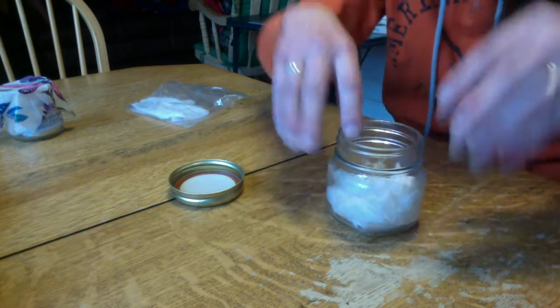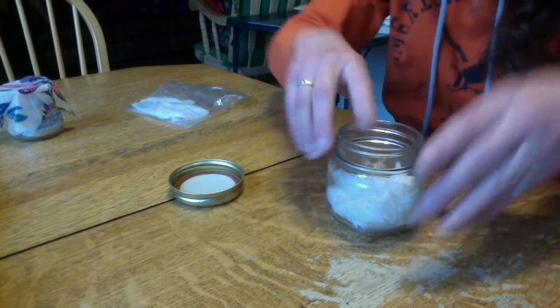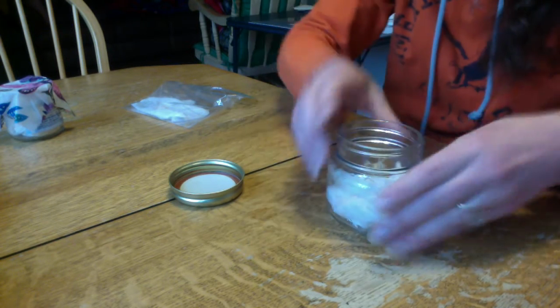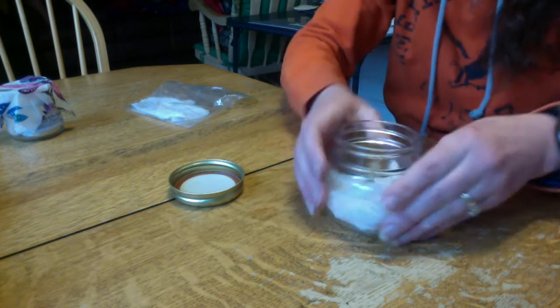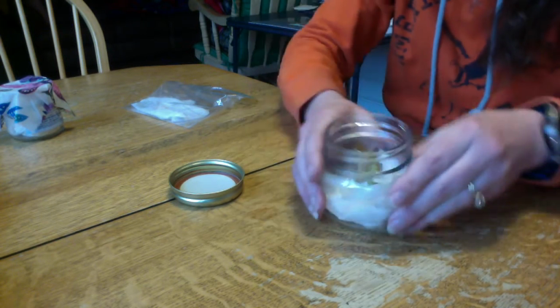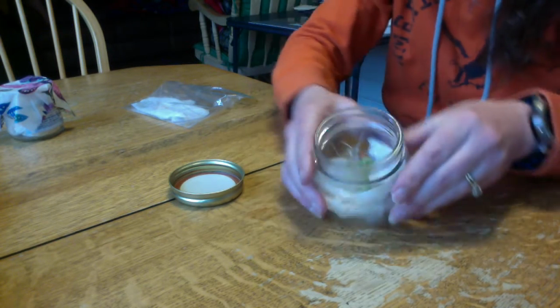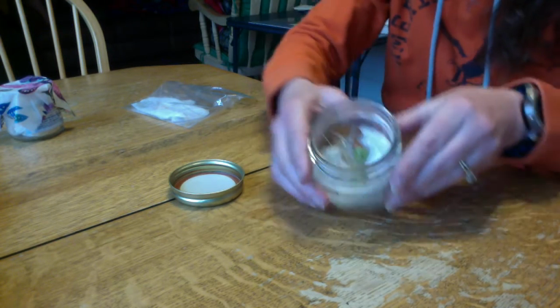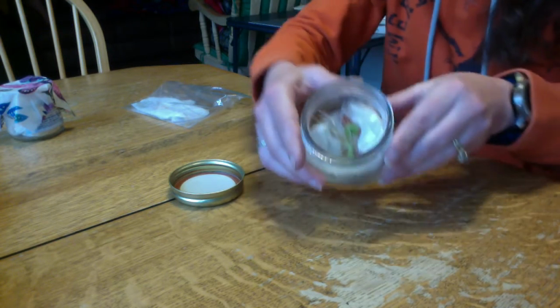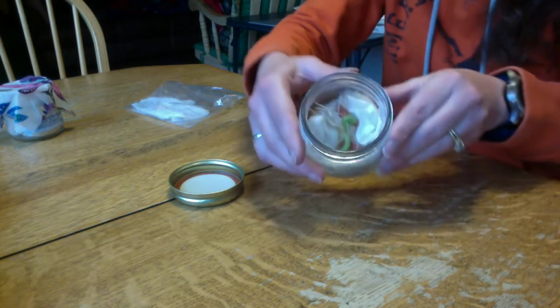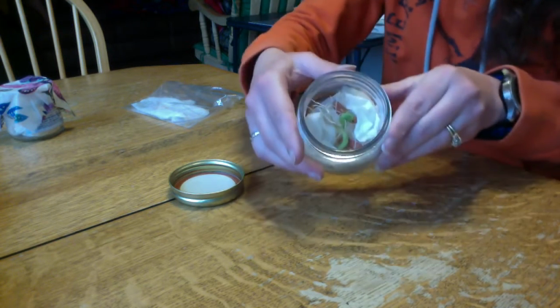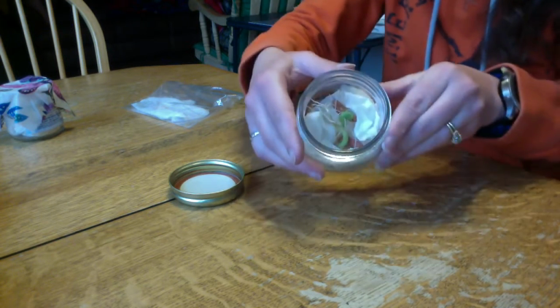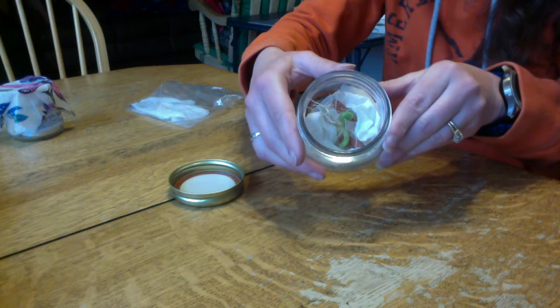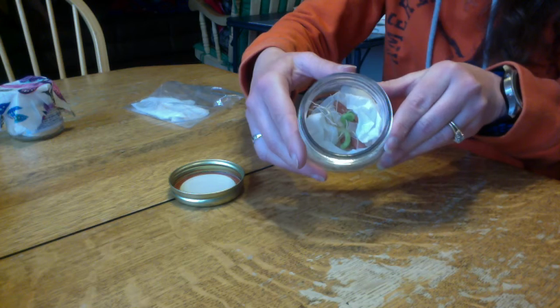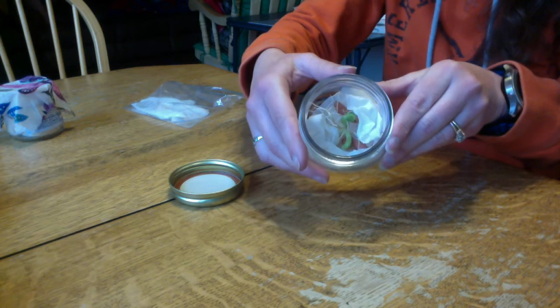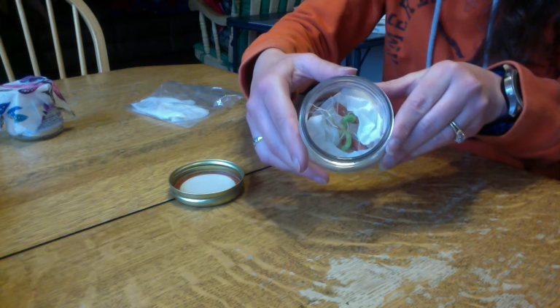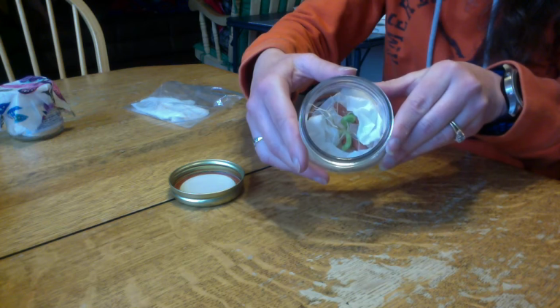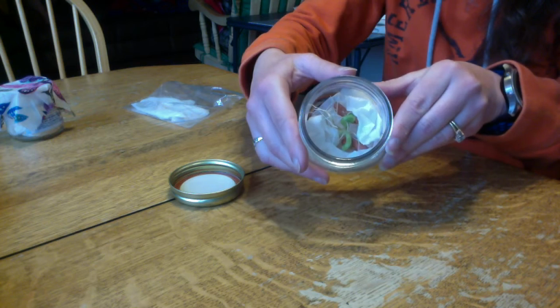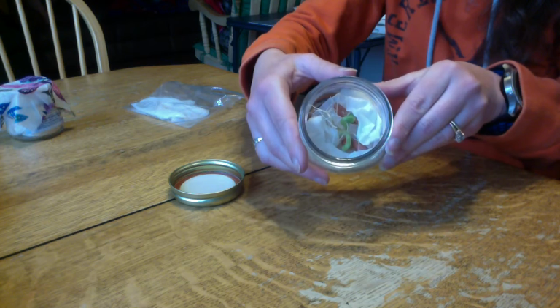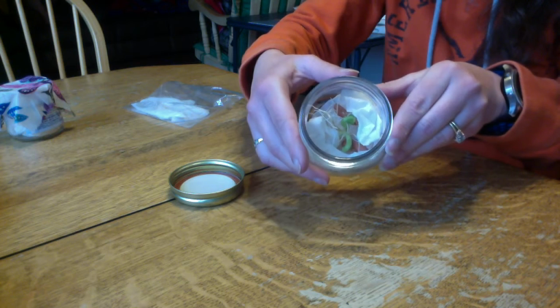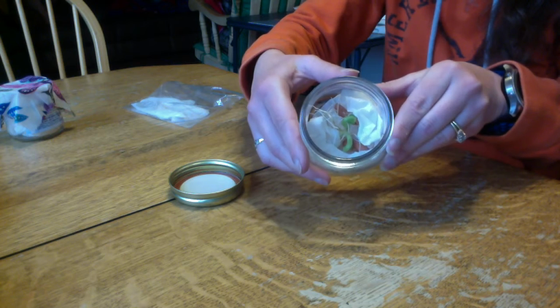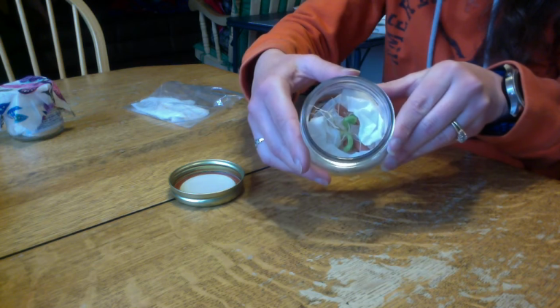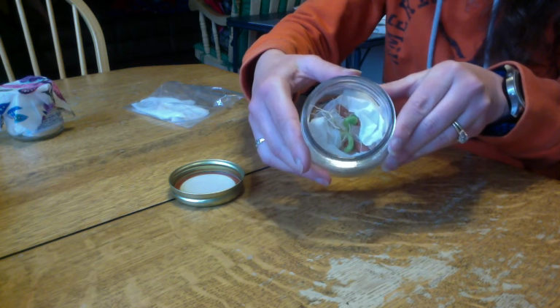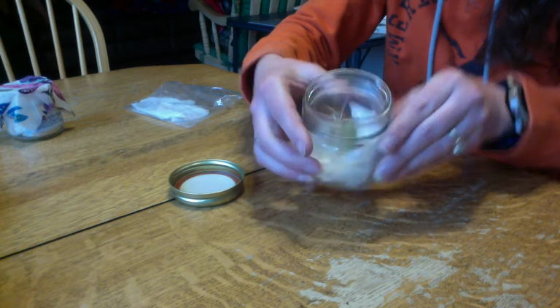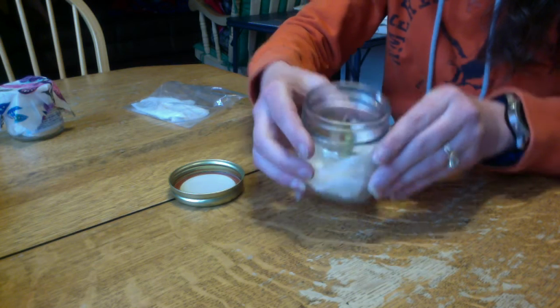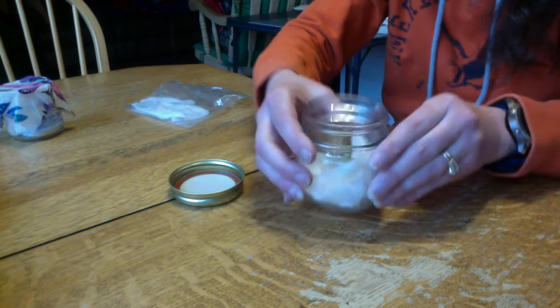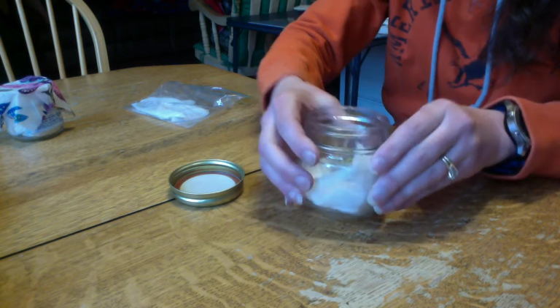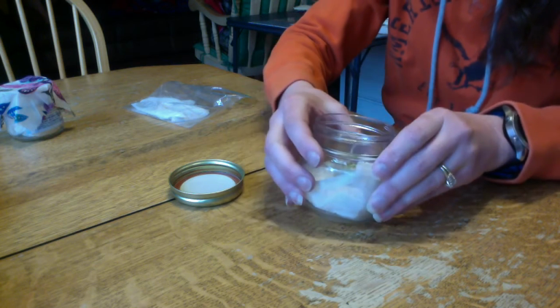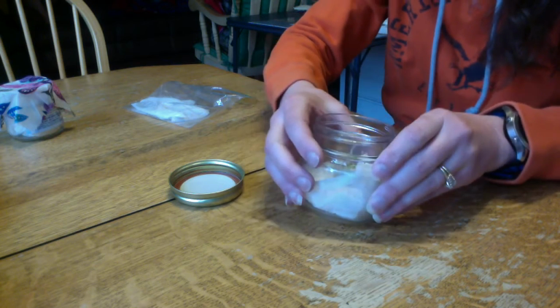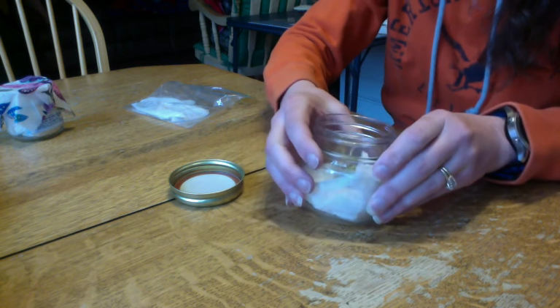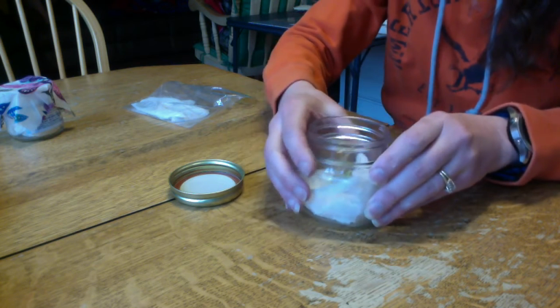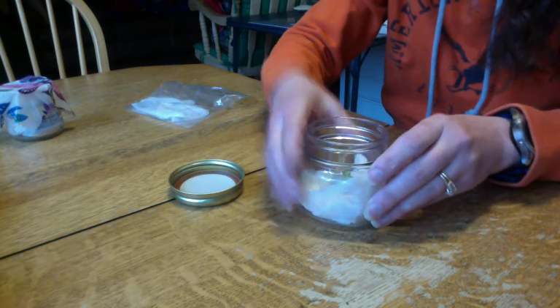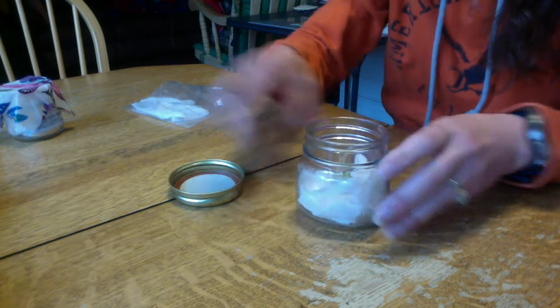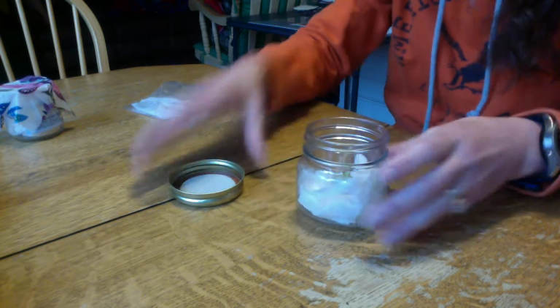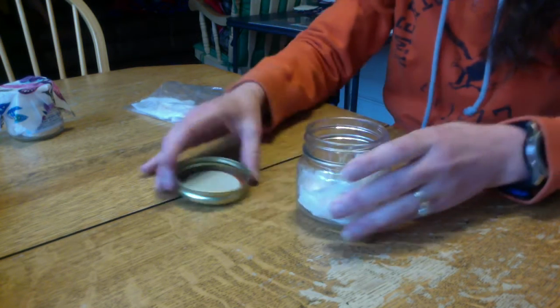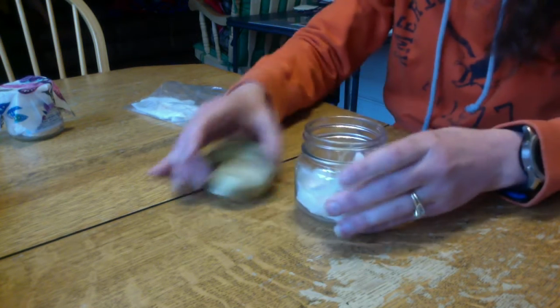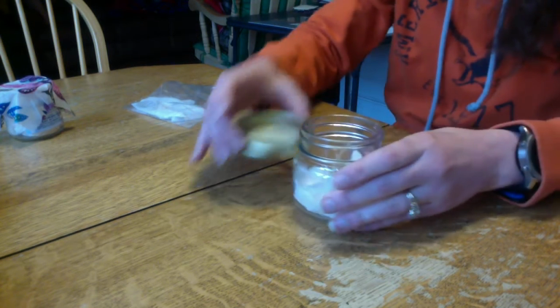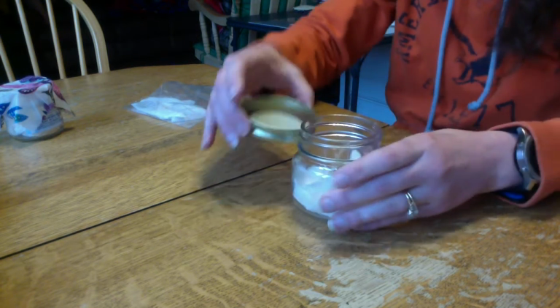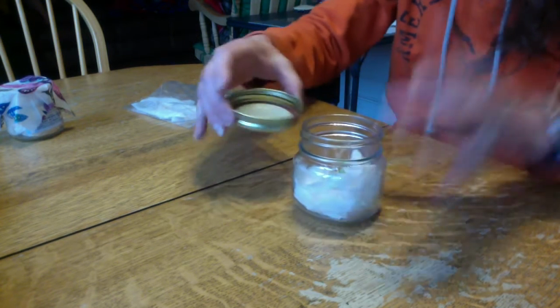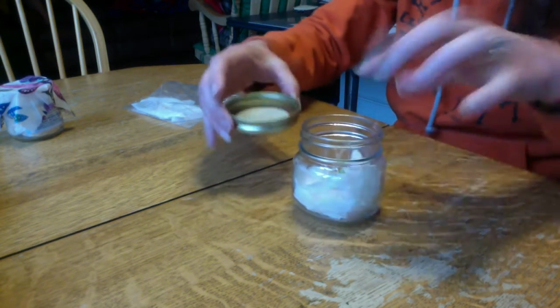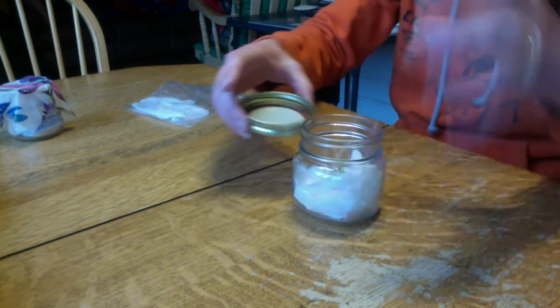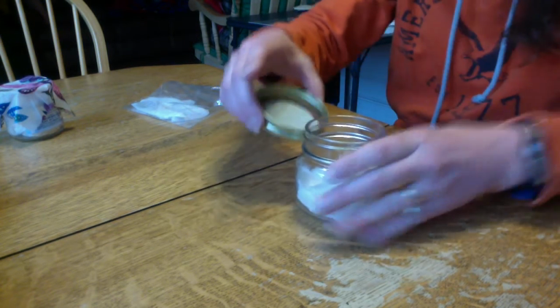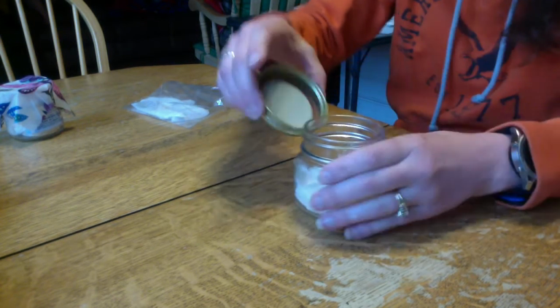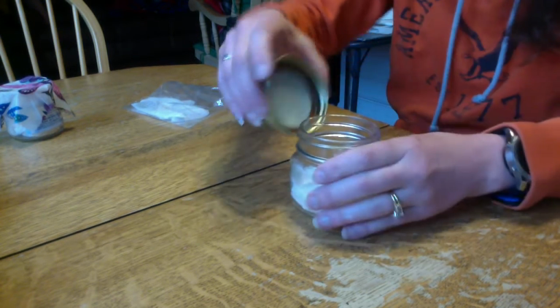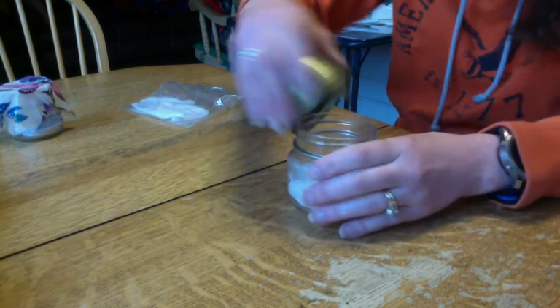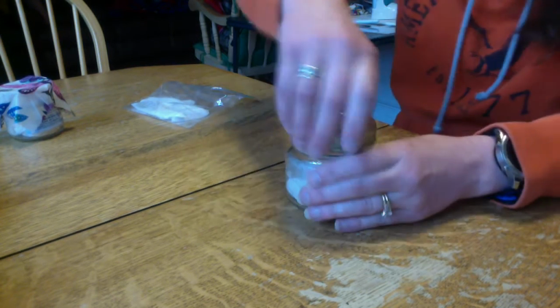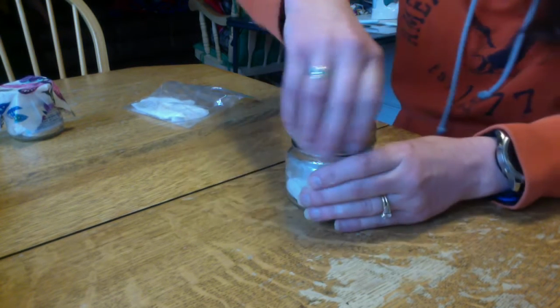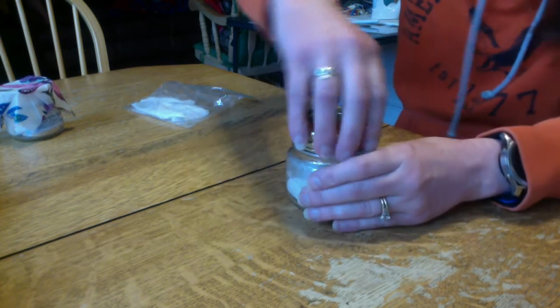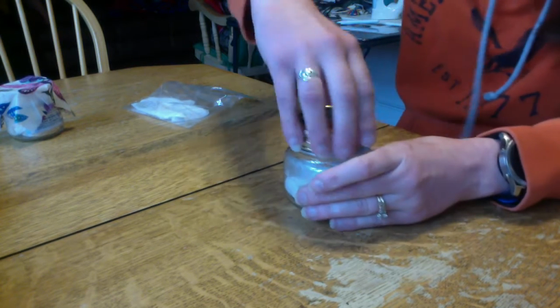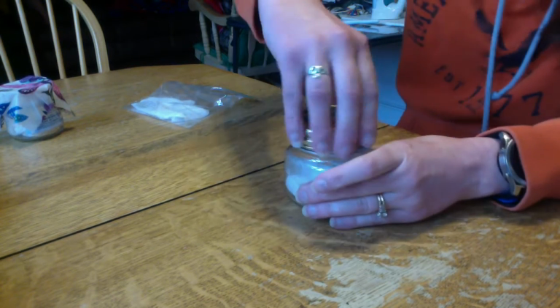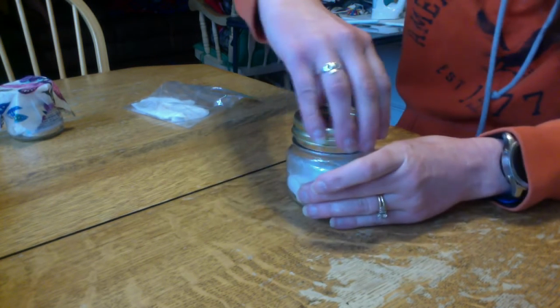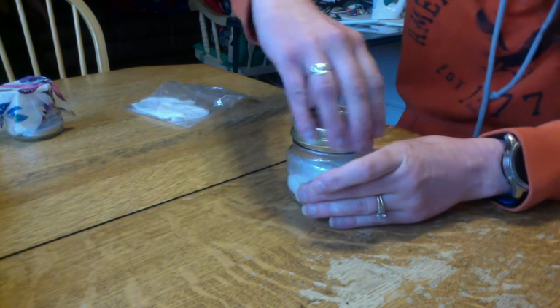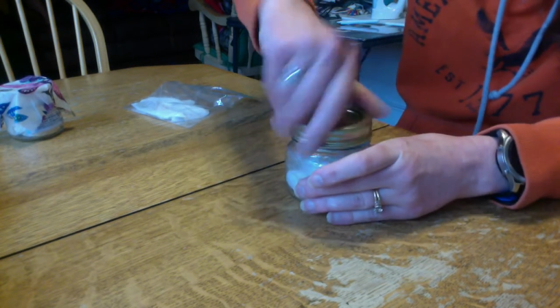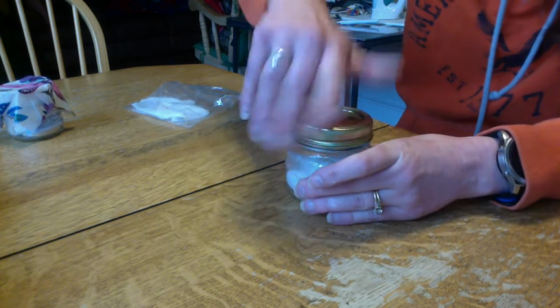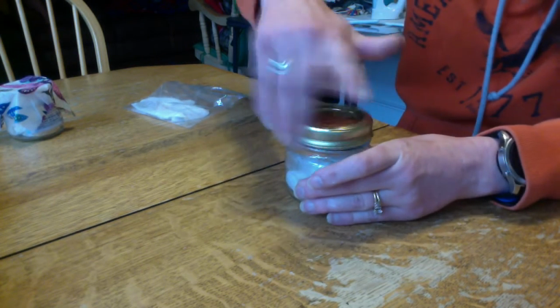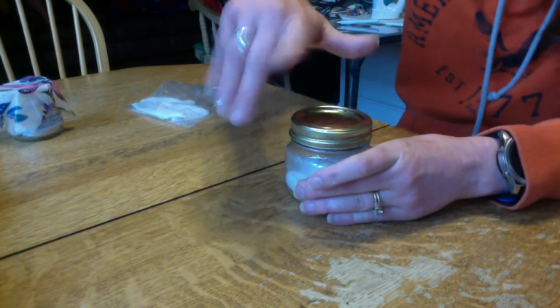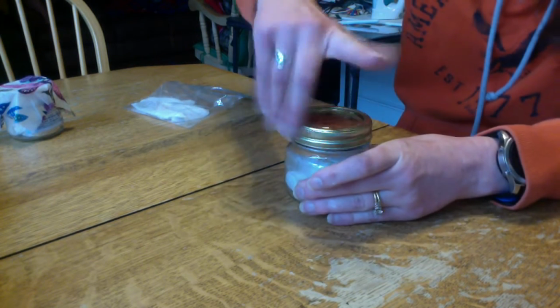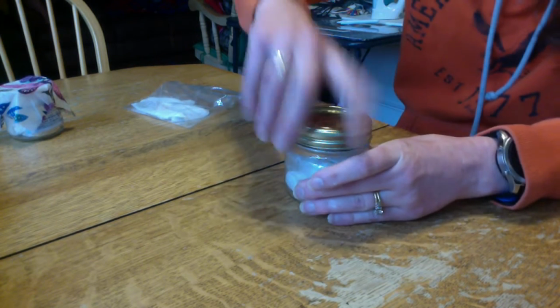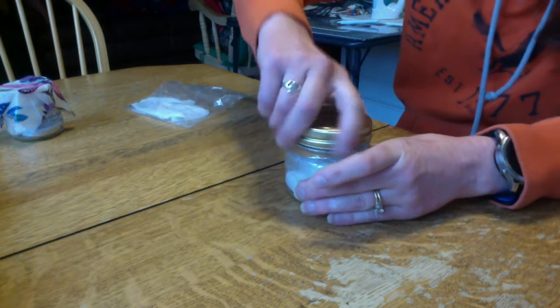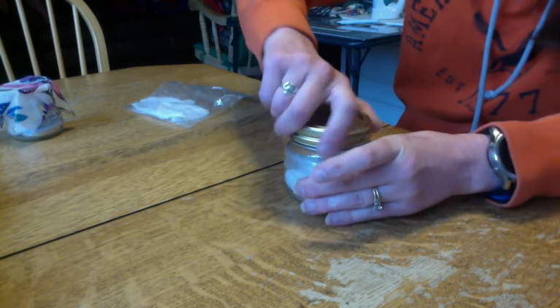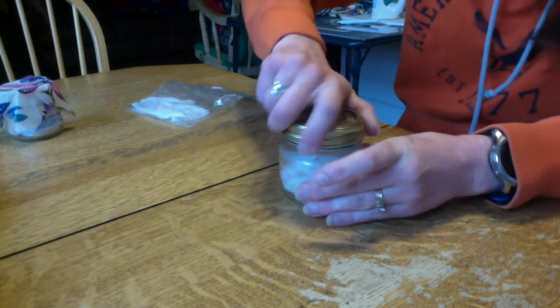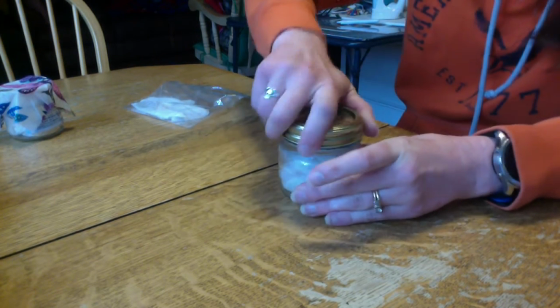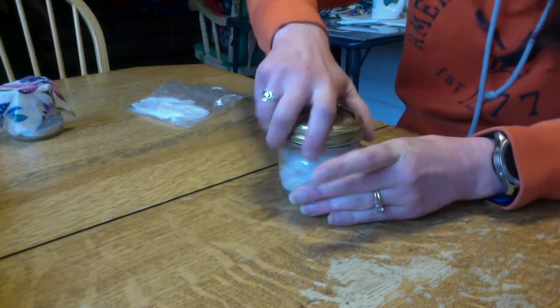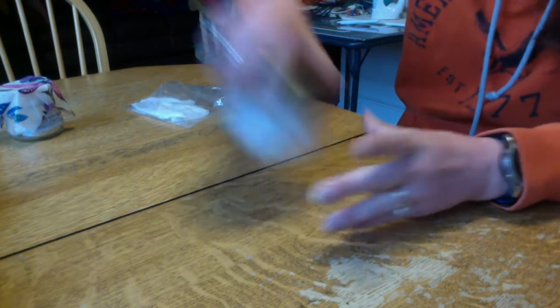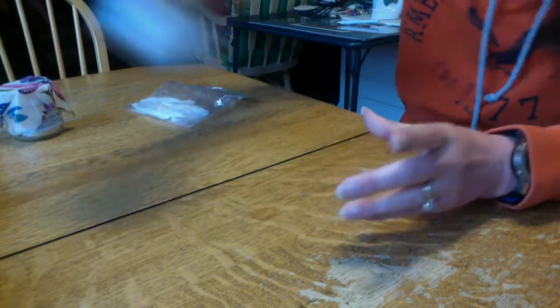So, I put them in there without the paper towel on top. I had to put a little more water in there too, because I think they're a little dry.